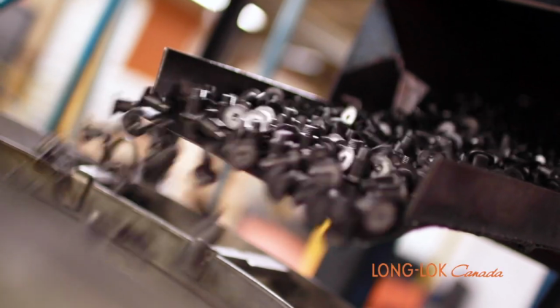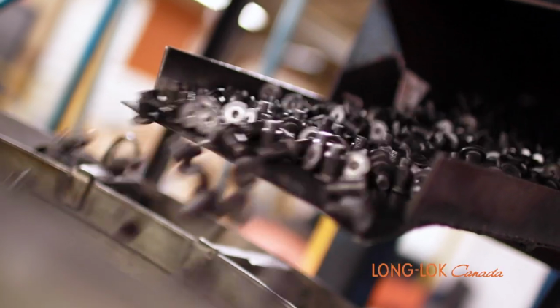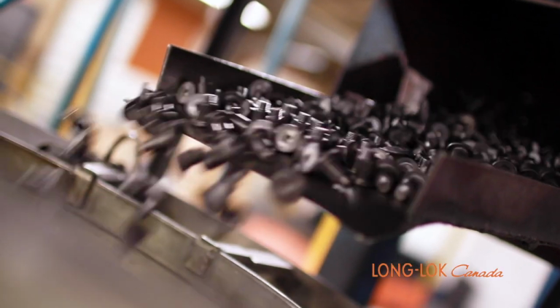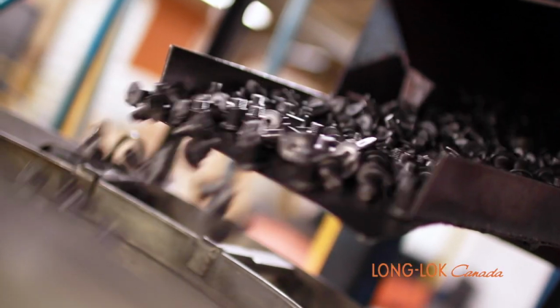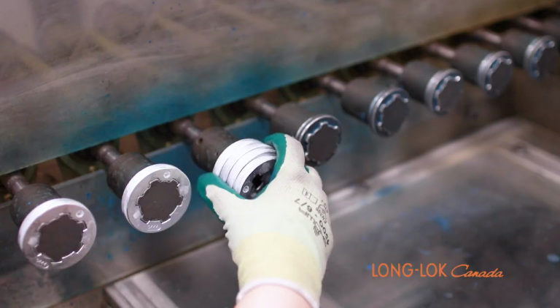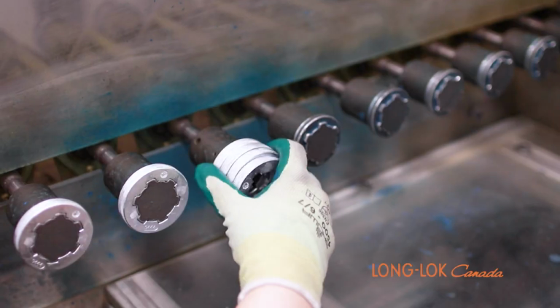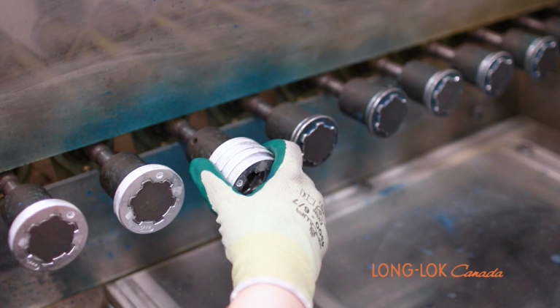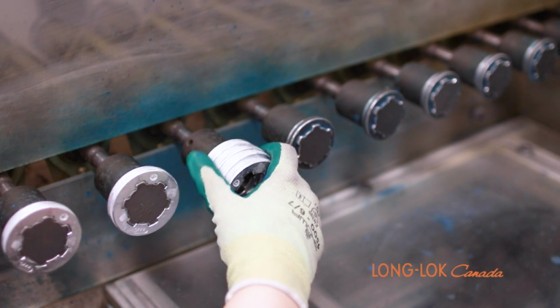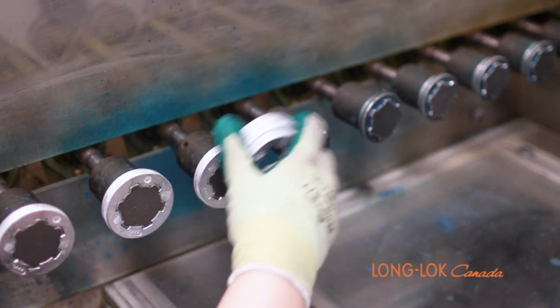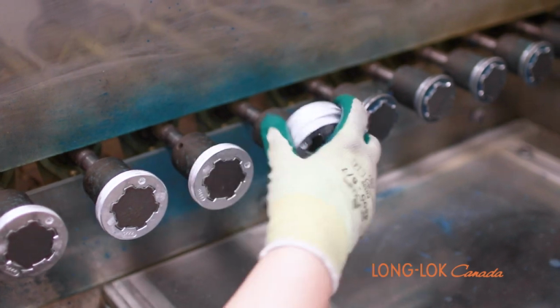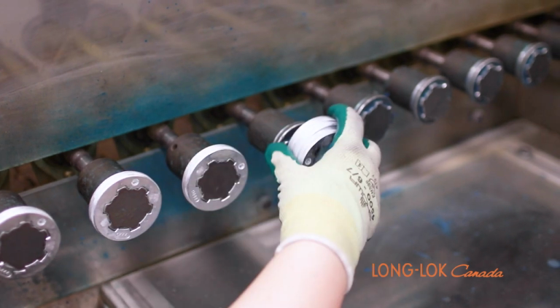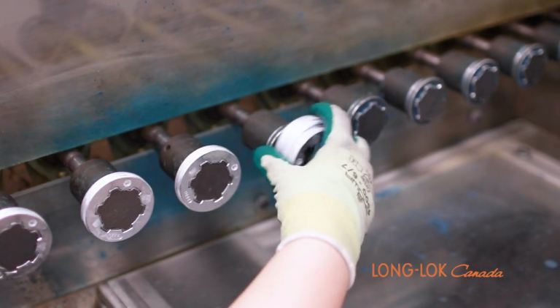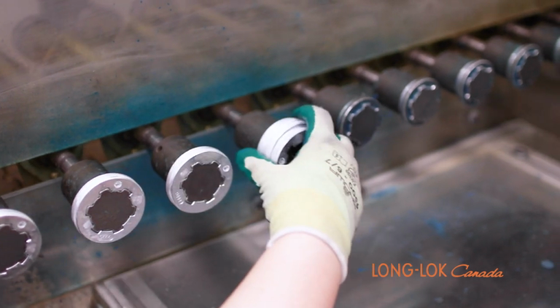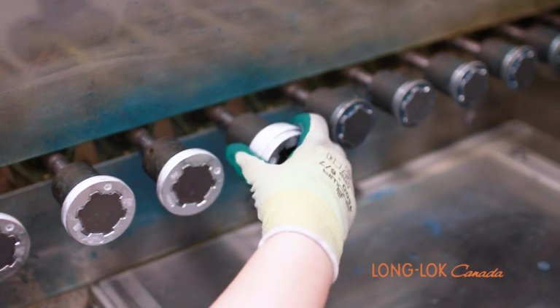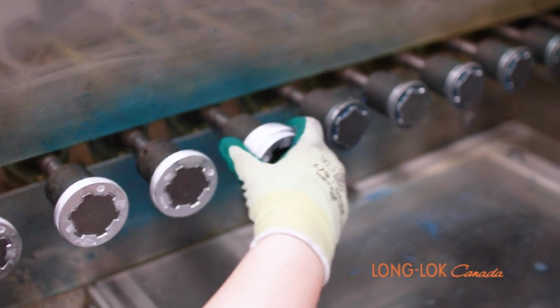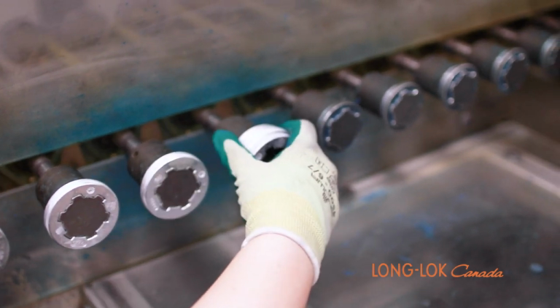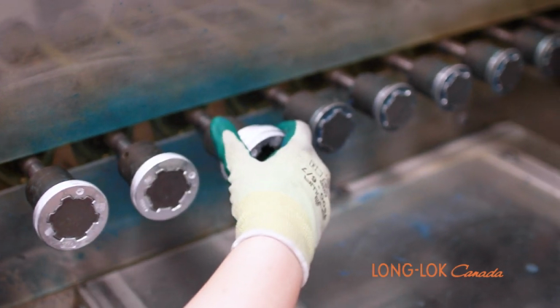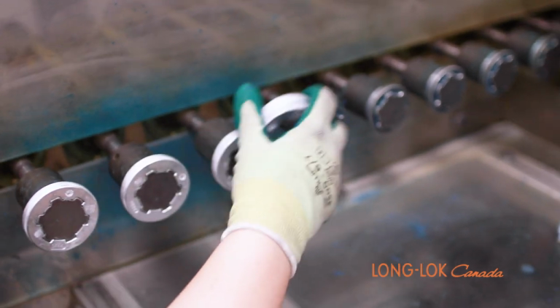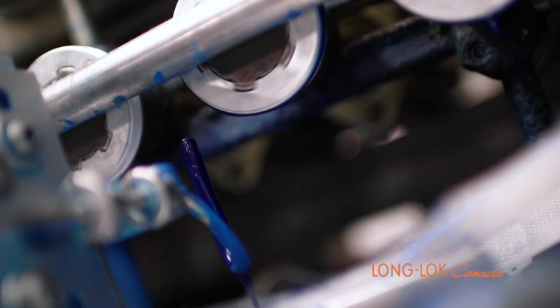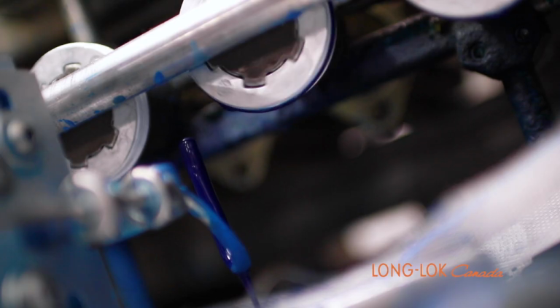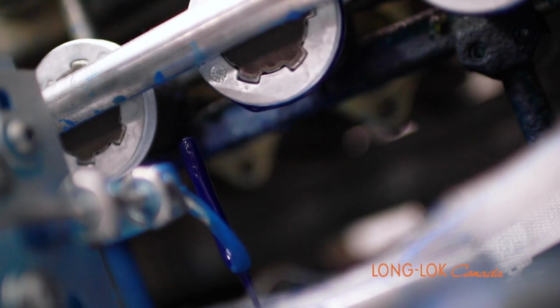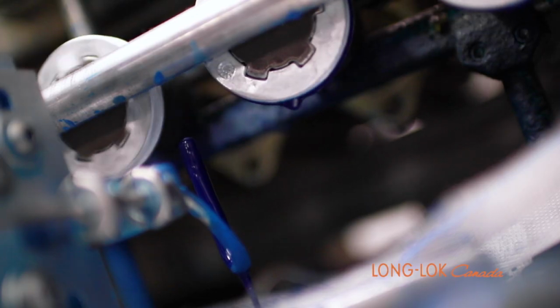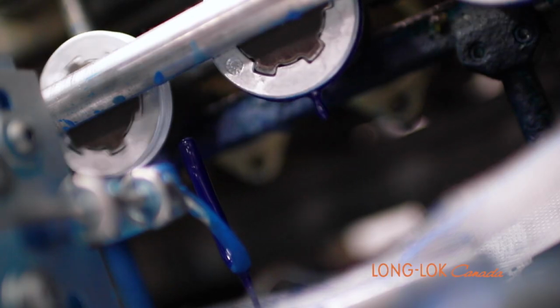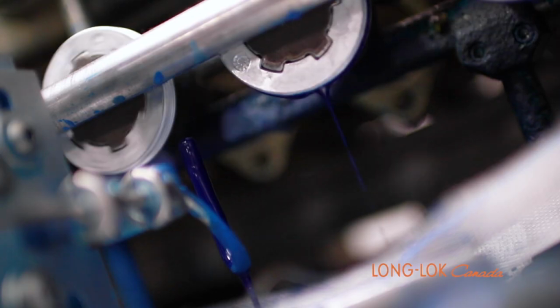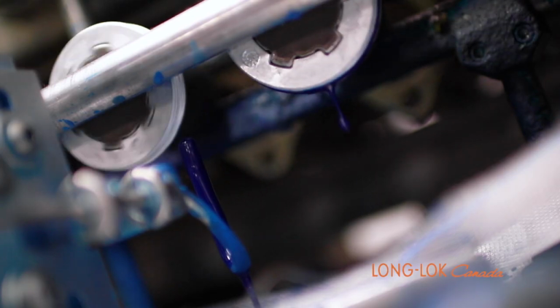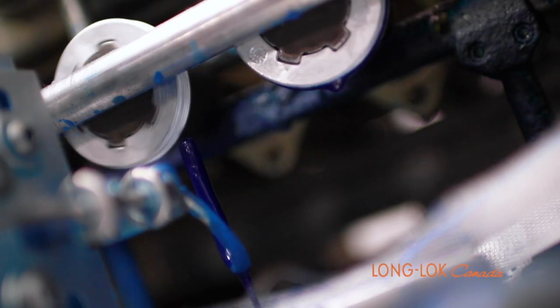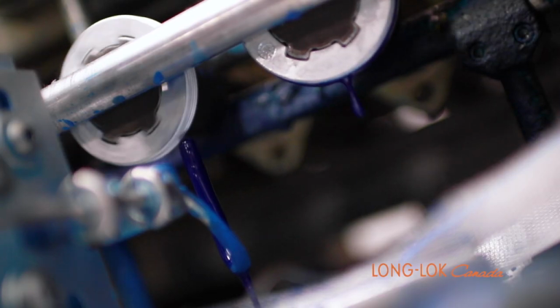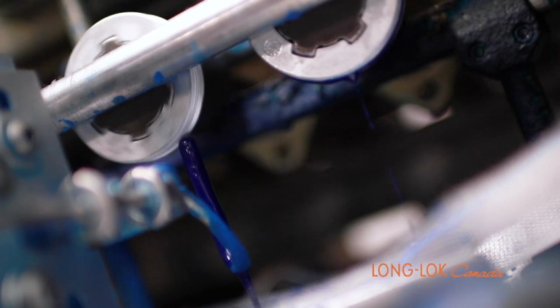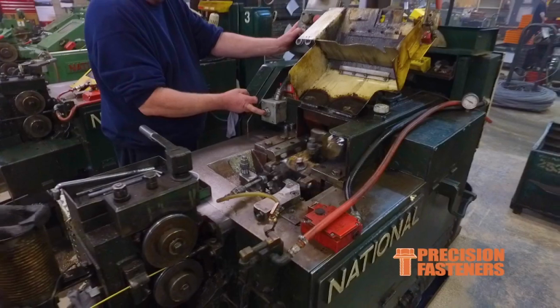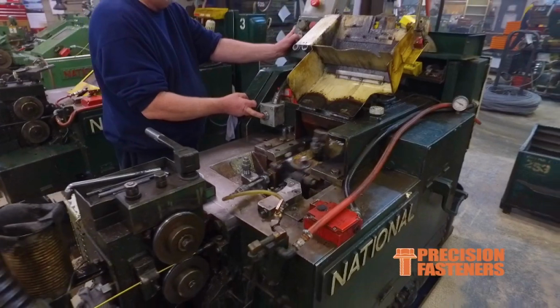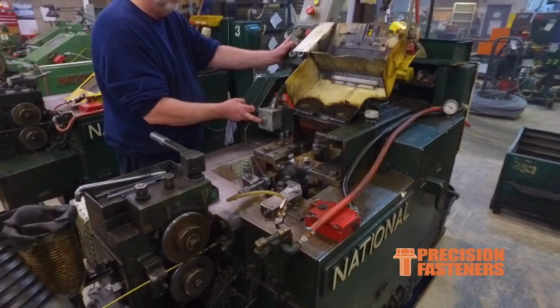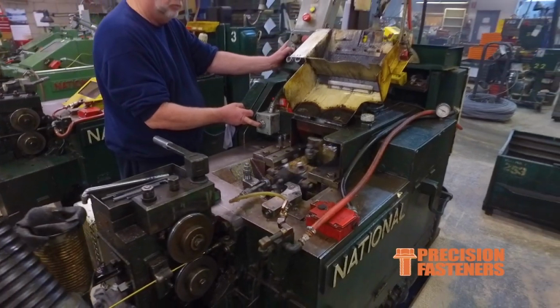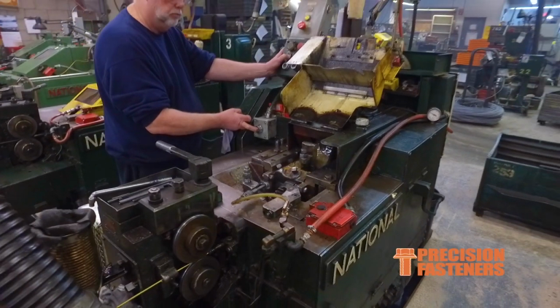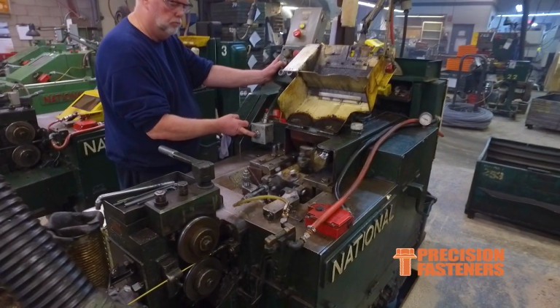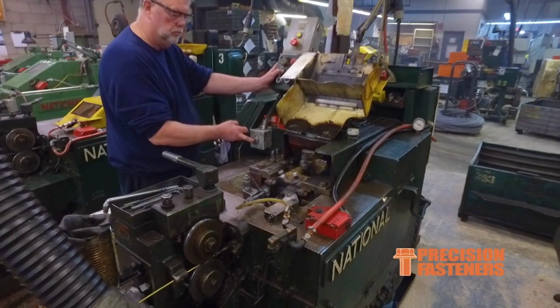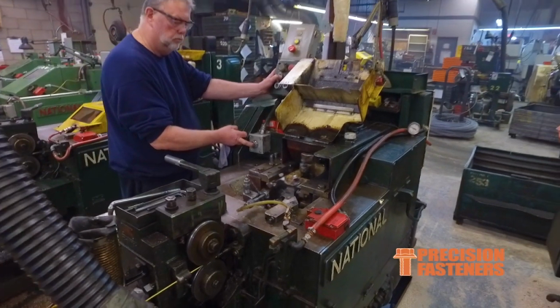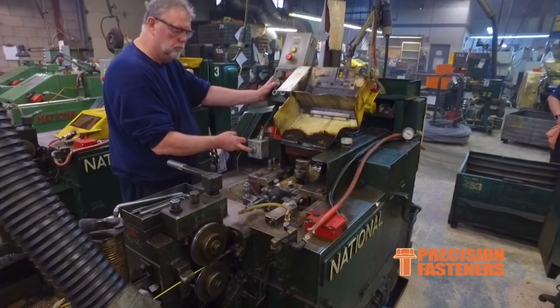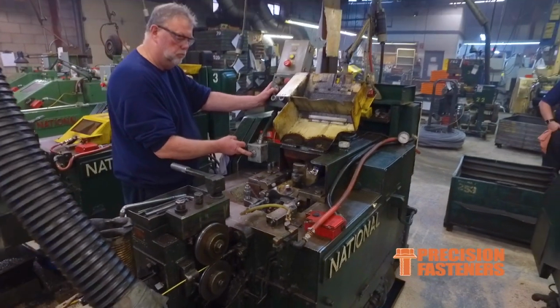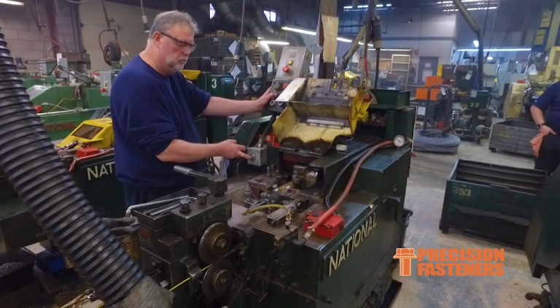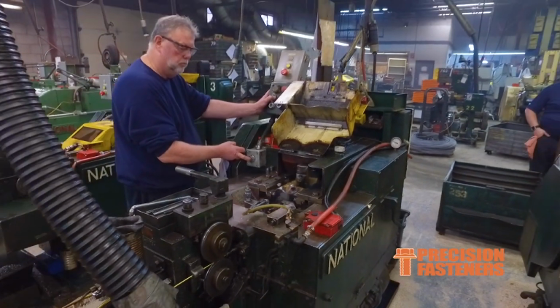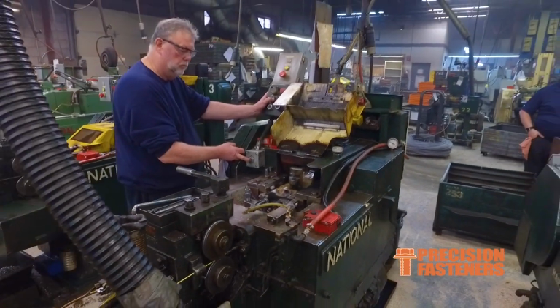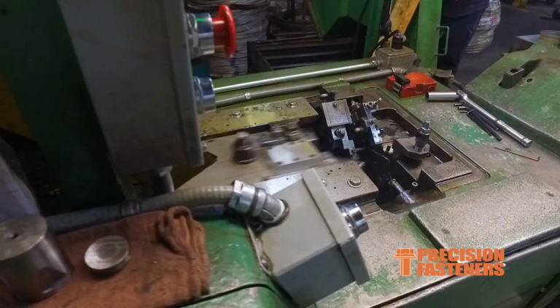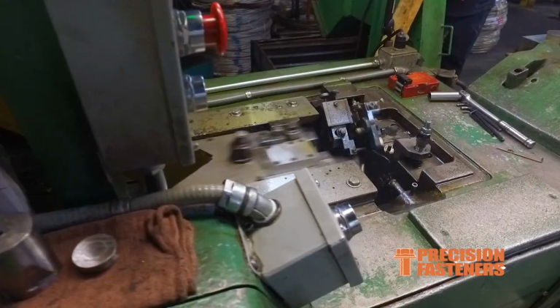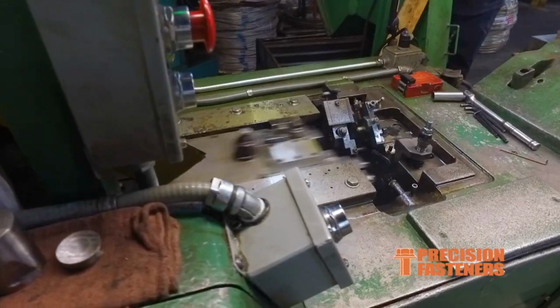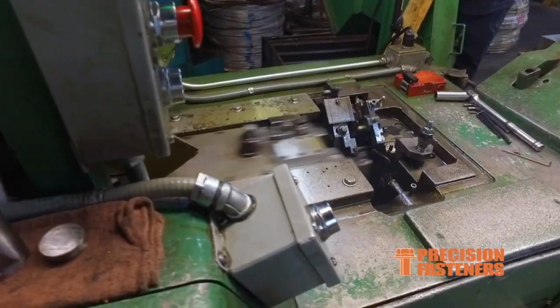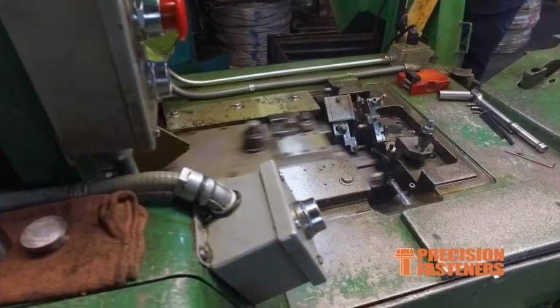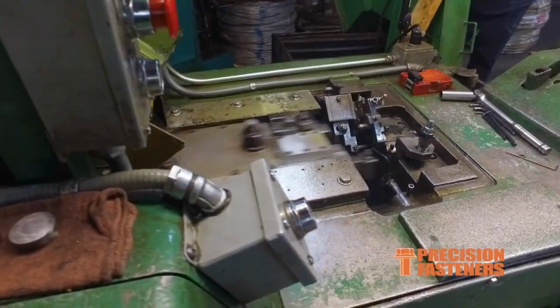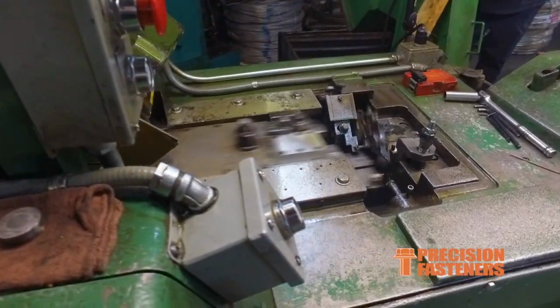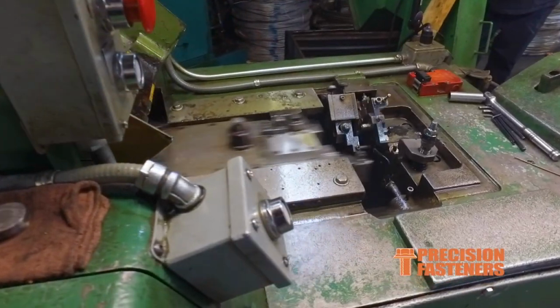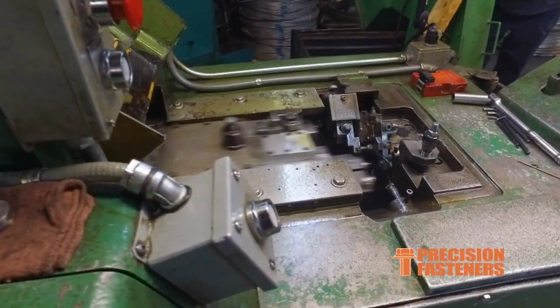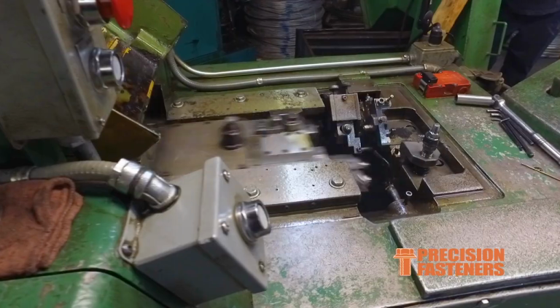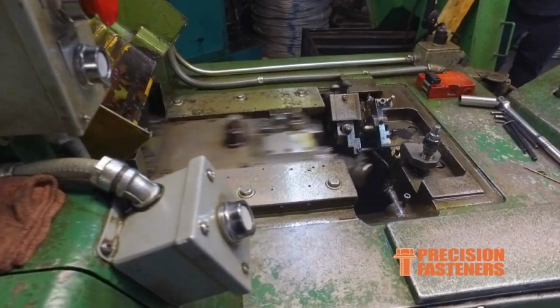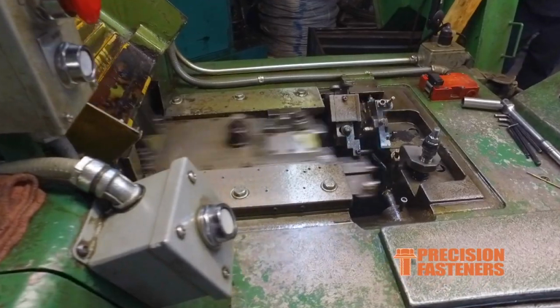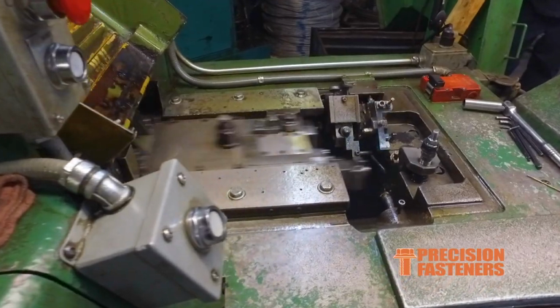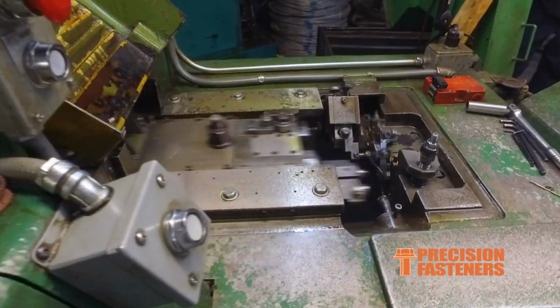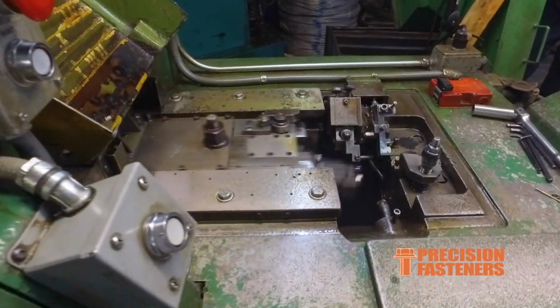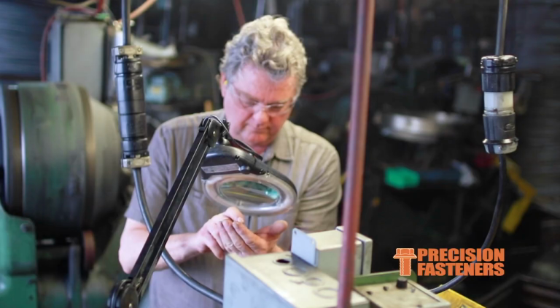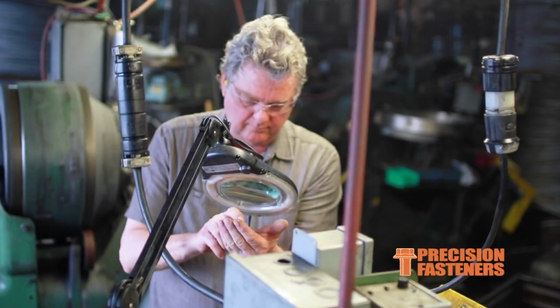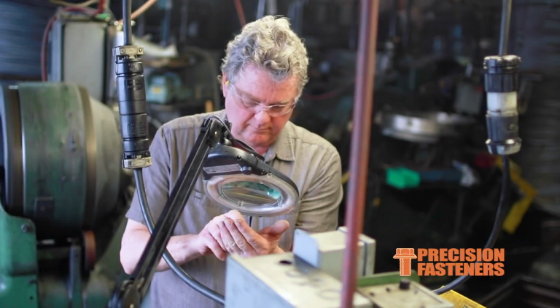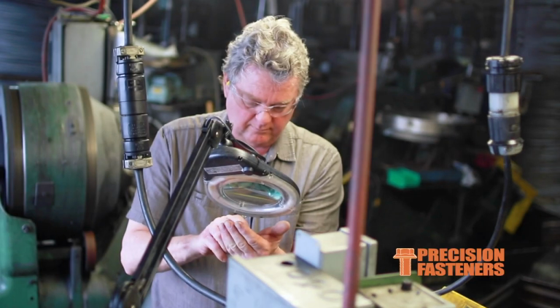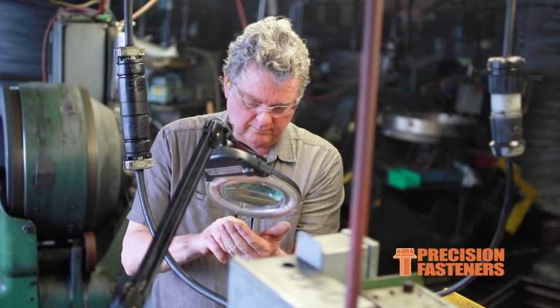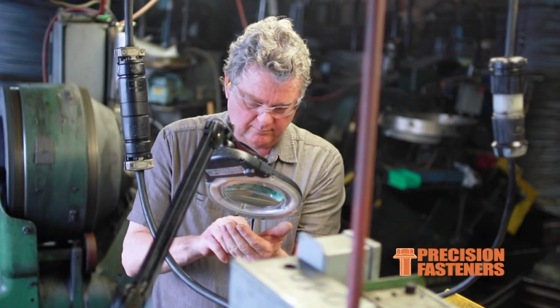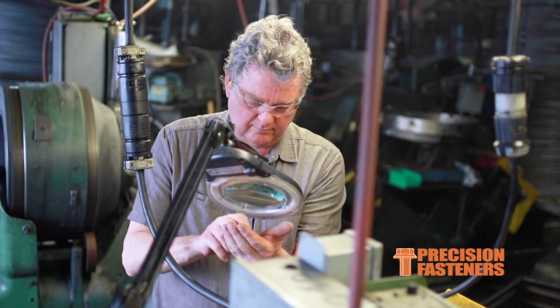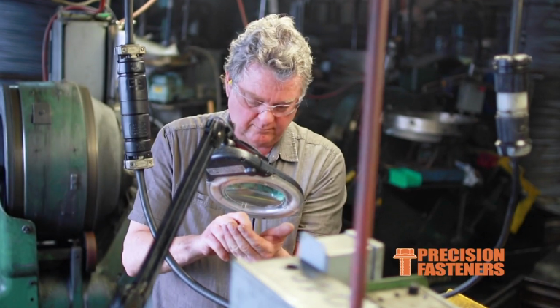Our Canadian divisions of manufacturing facilities include Long Lock Canada, Precision Fasteners, and ProTip.